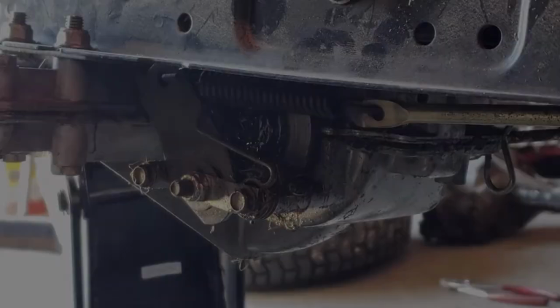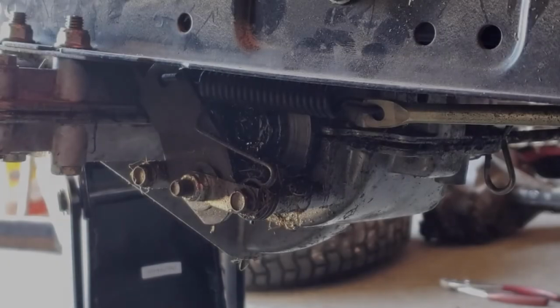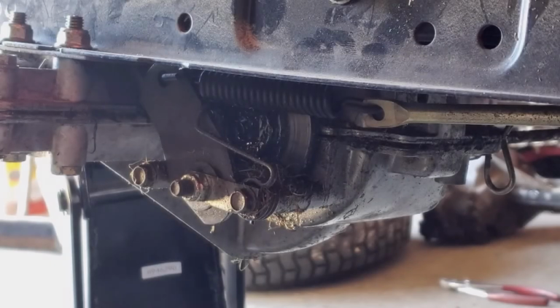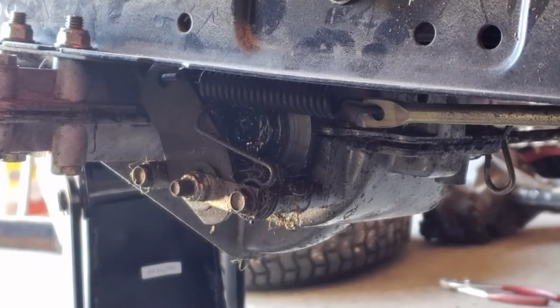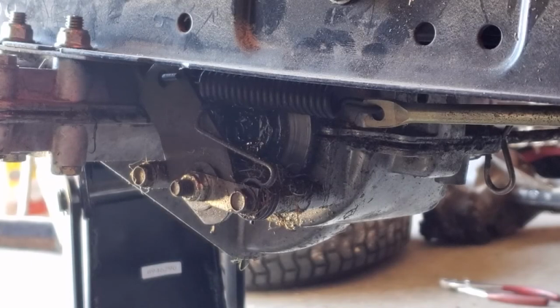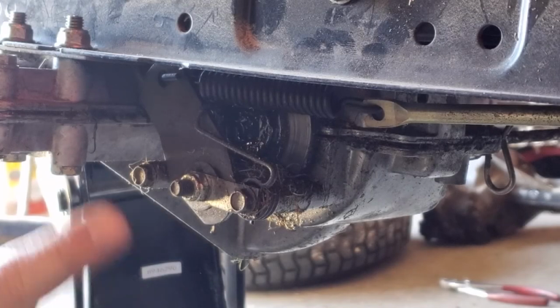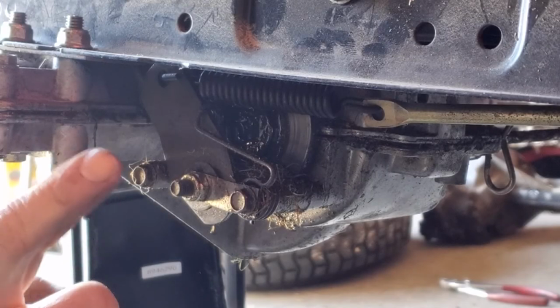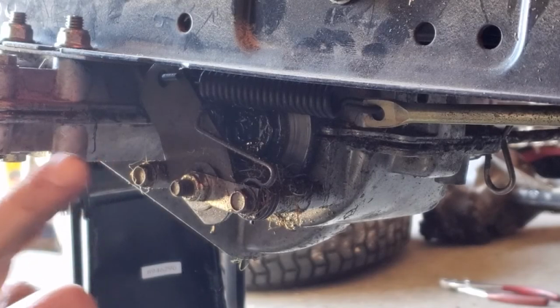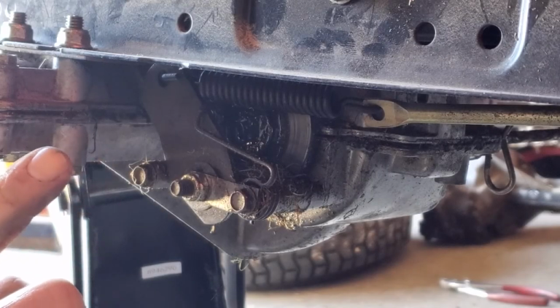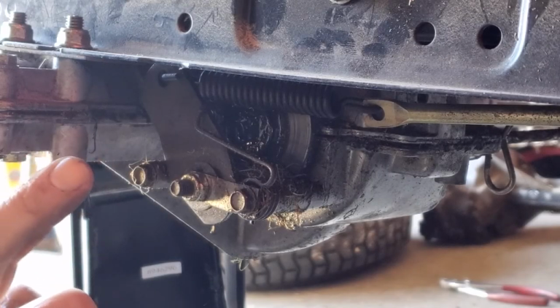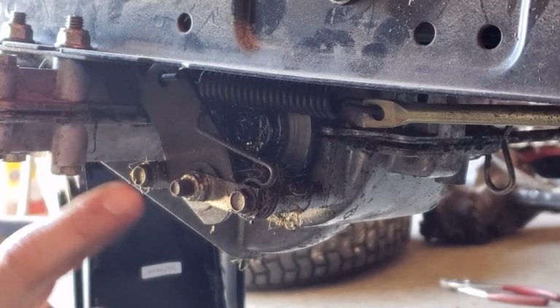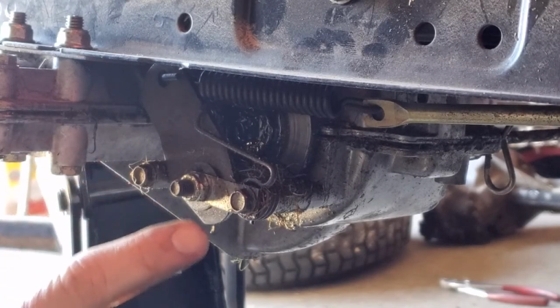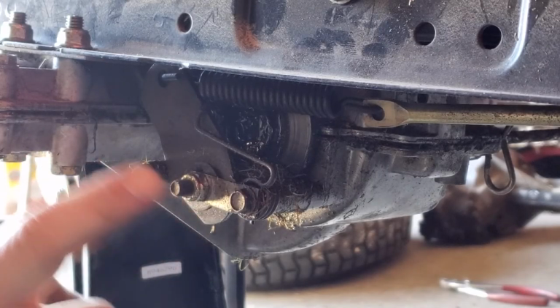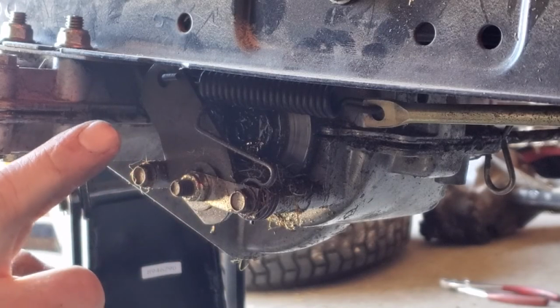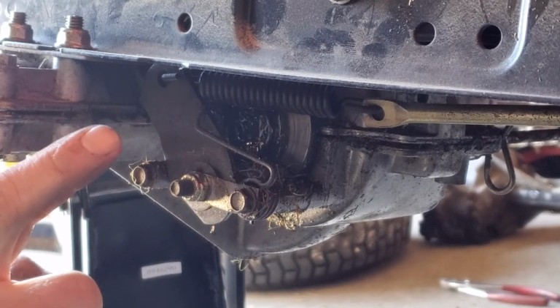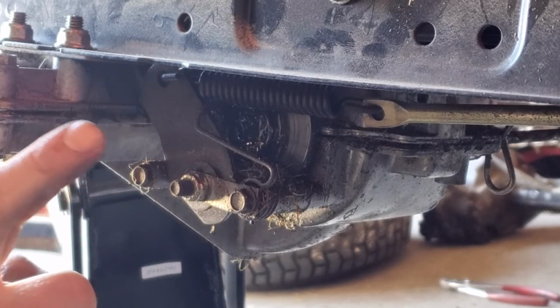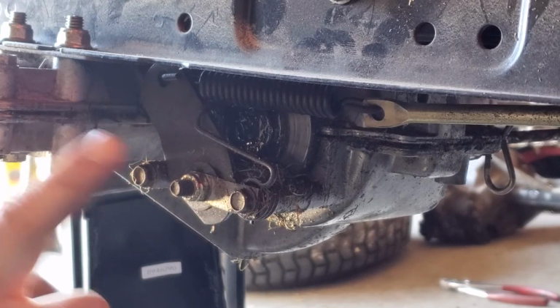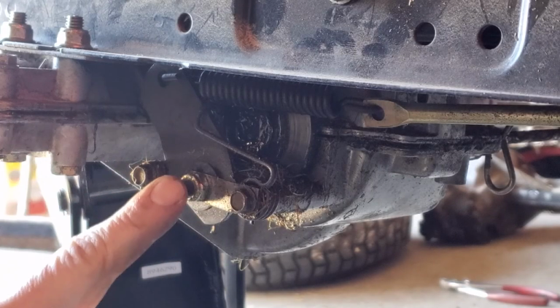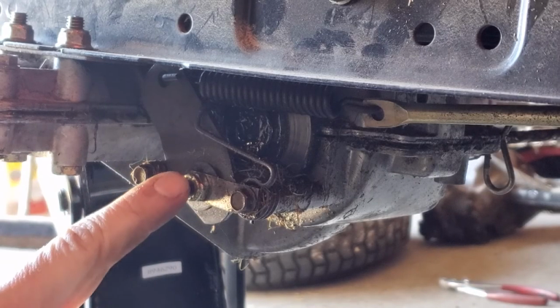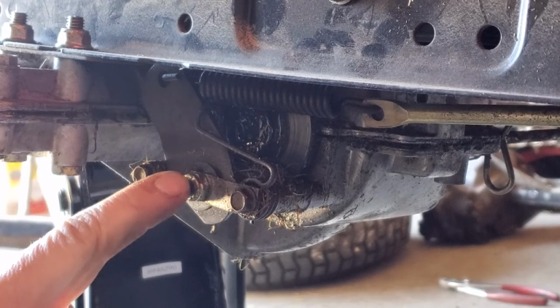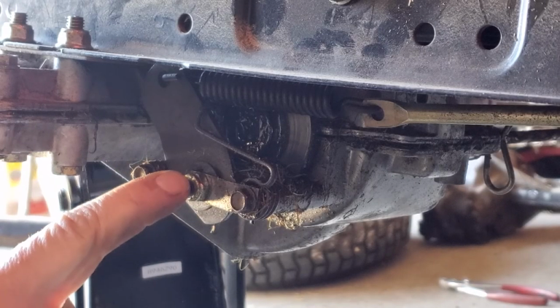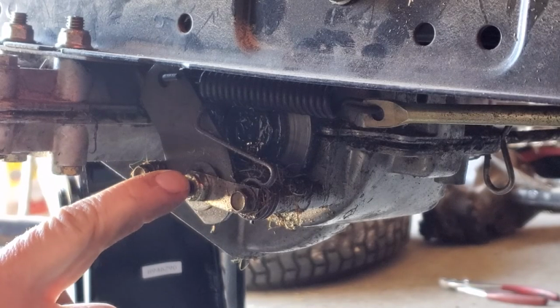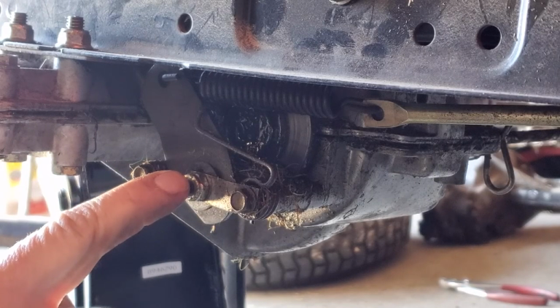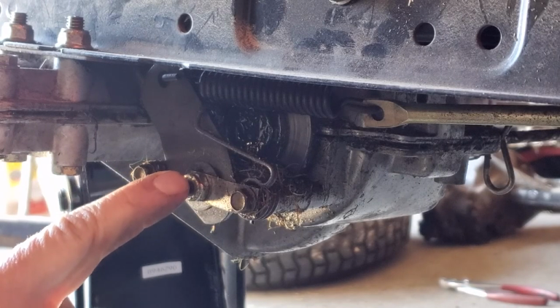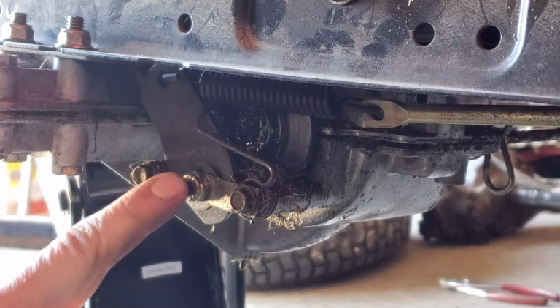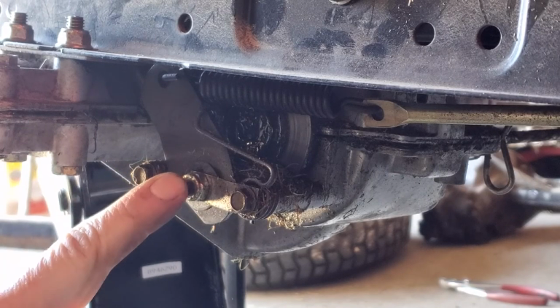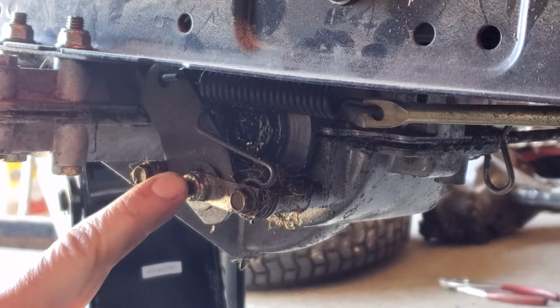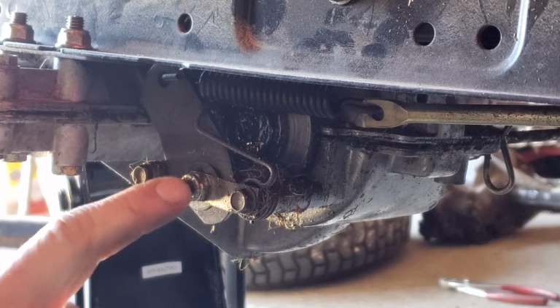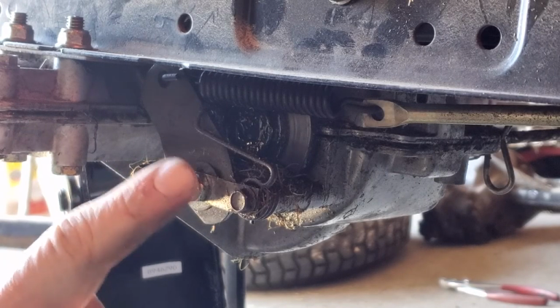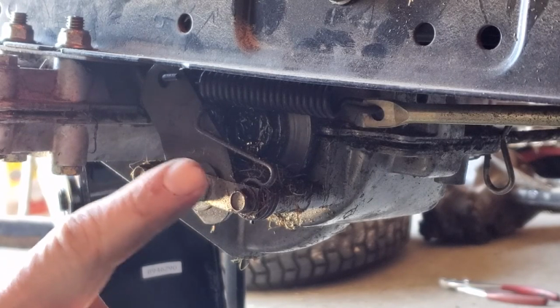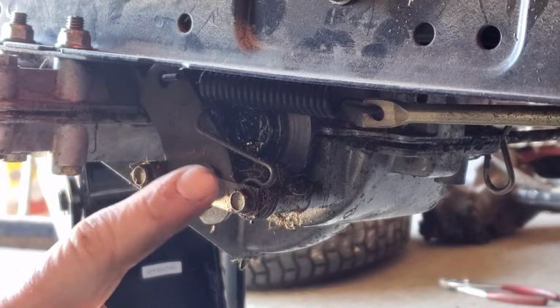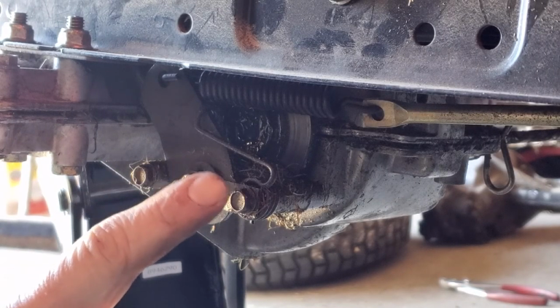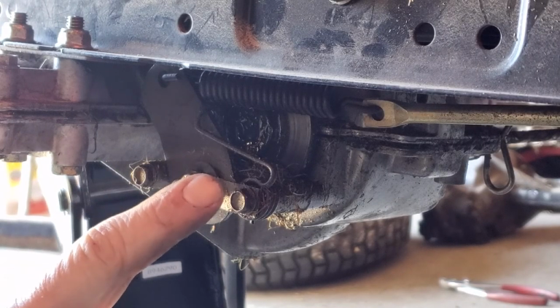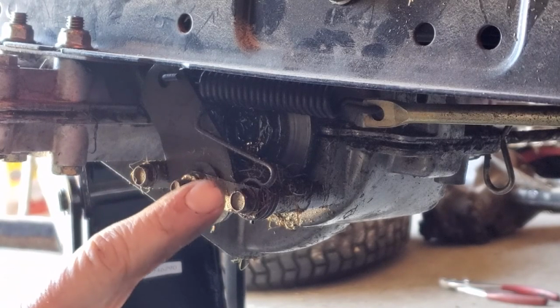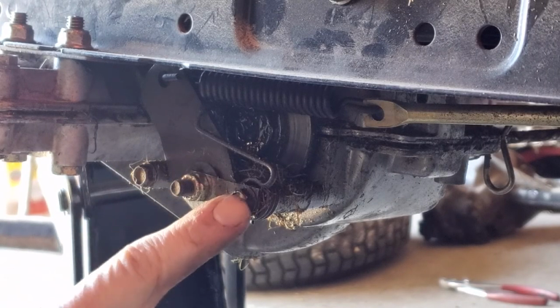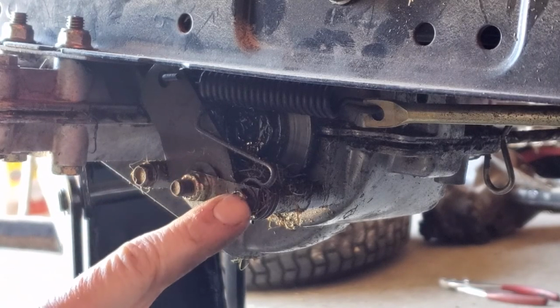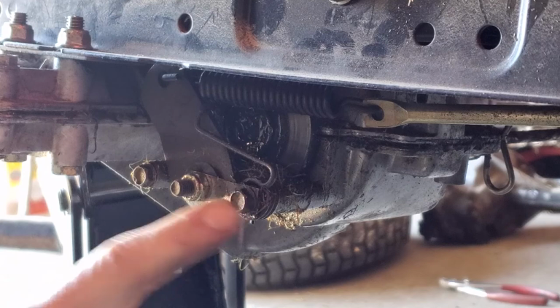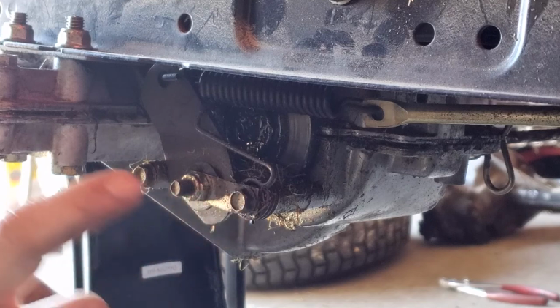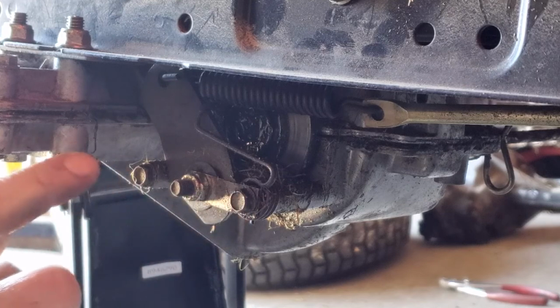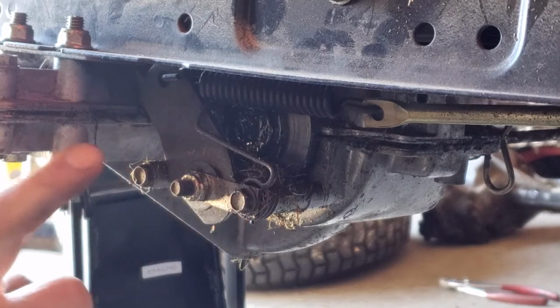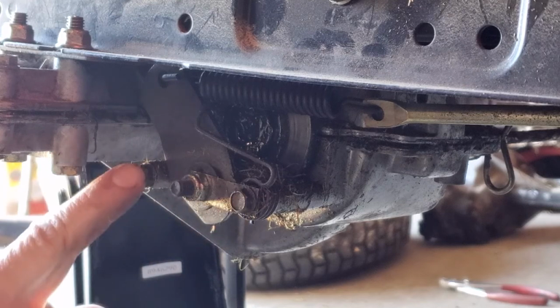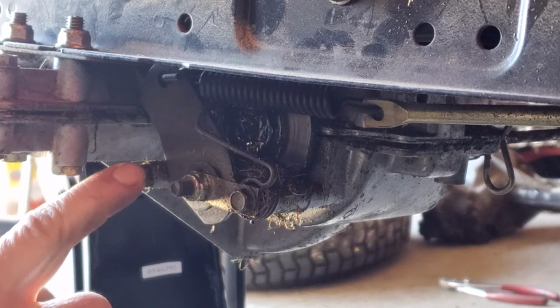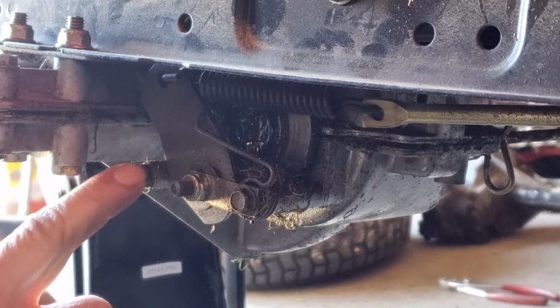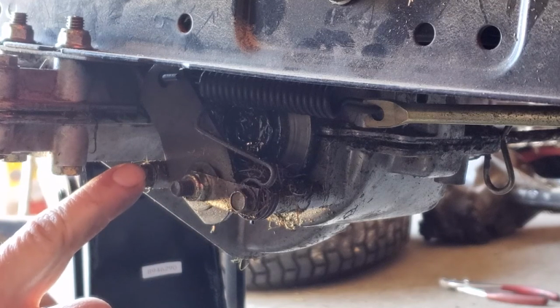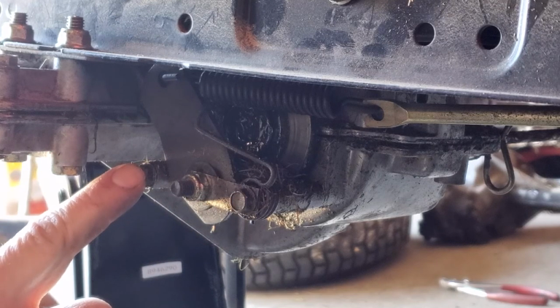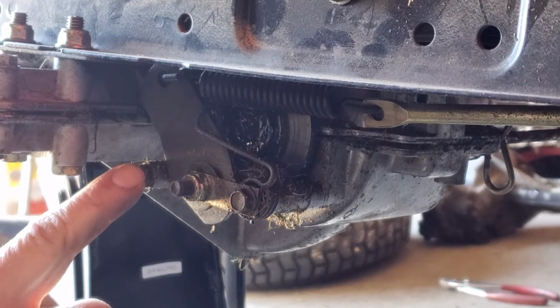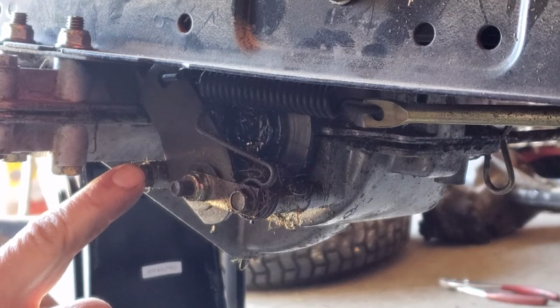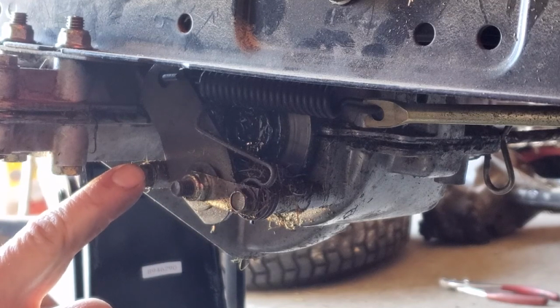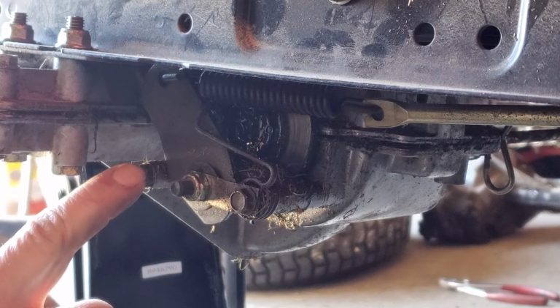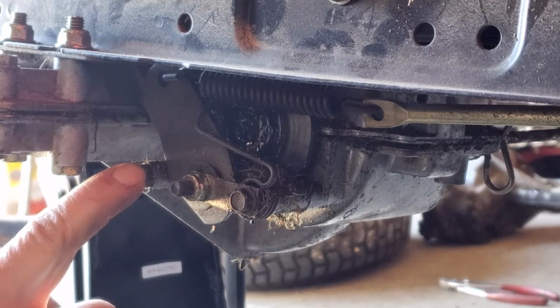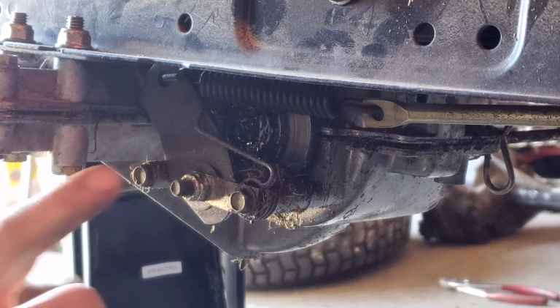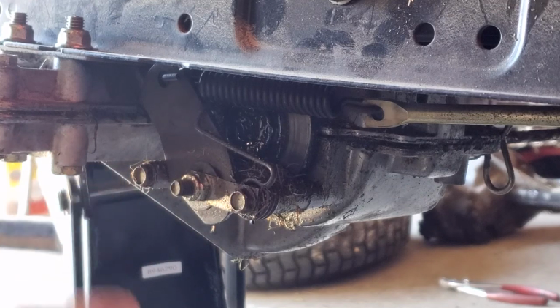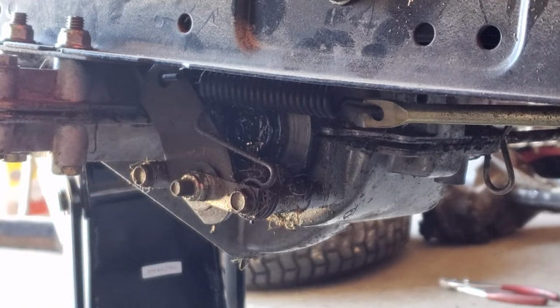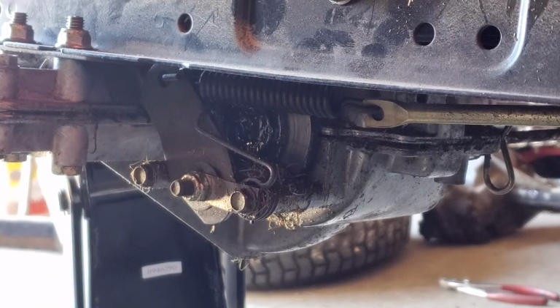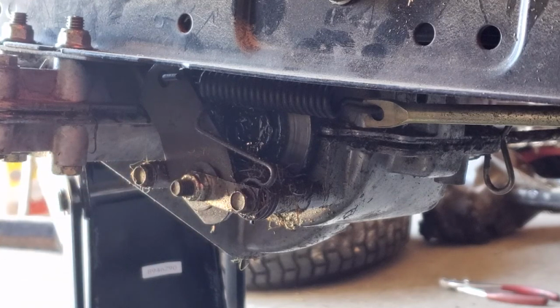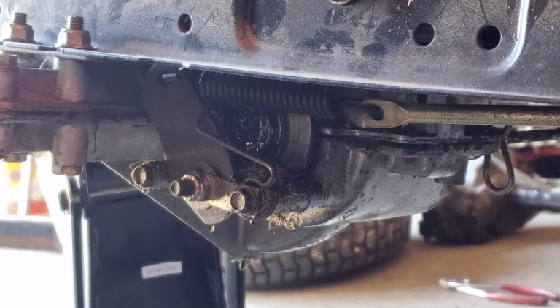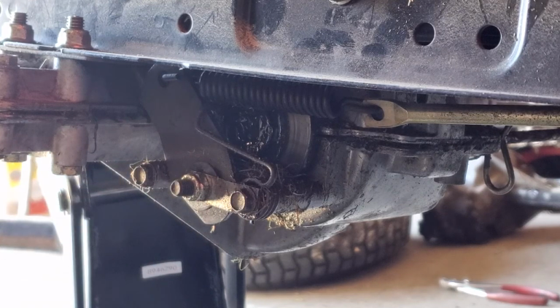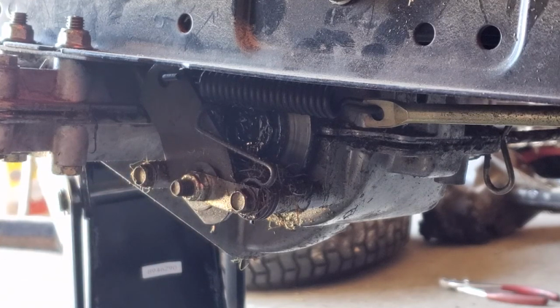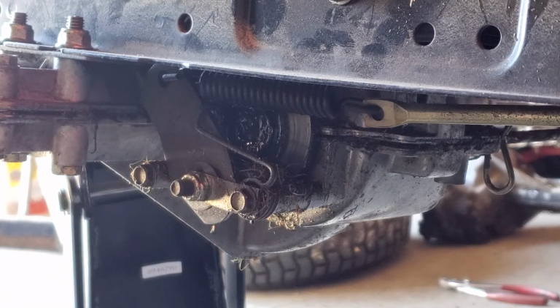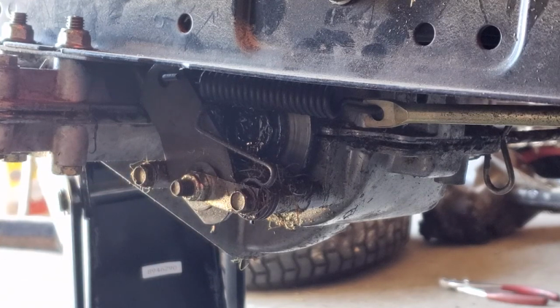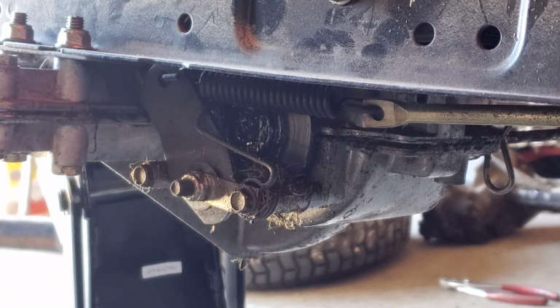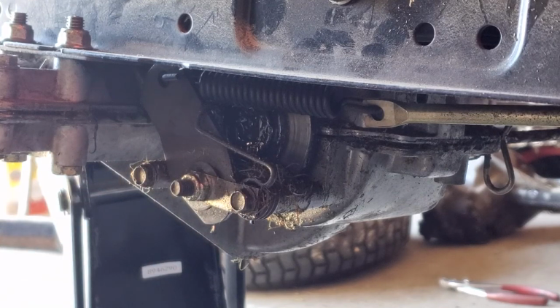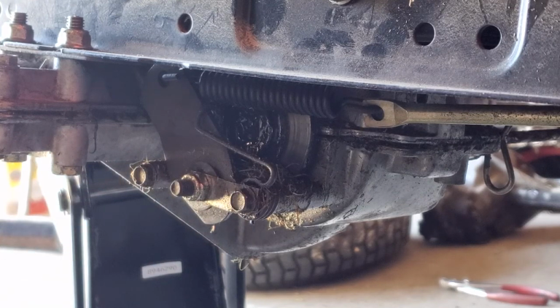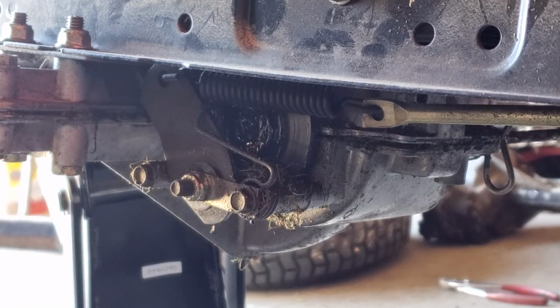Next, we're going to take the brake off. This is a half-inch nut, and these two bolts are three-eighths.